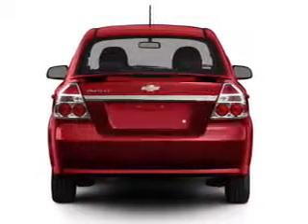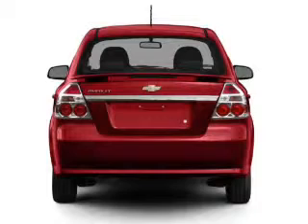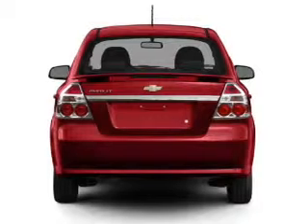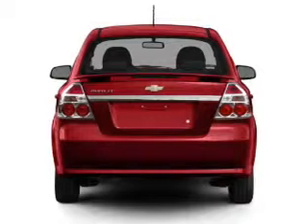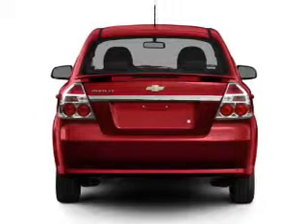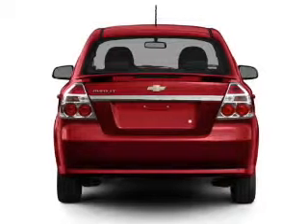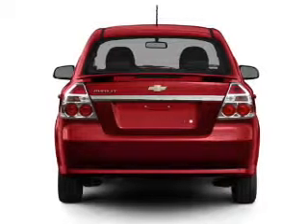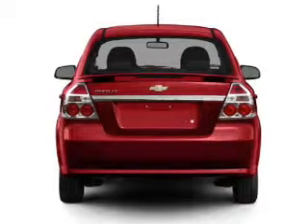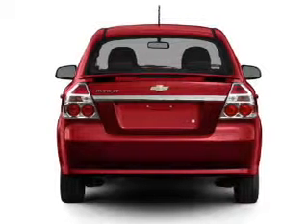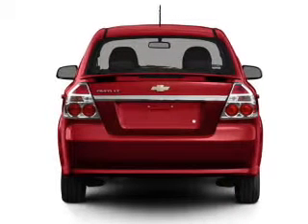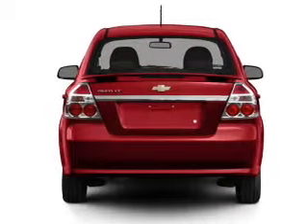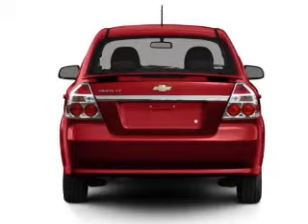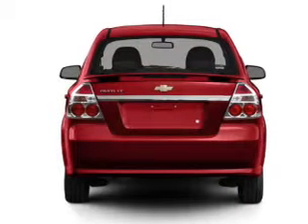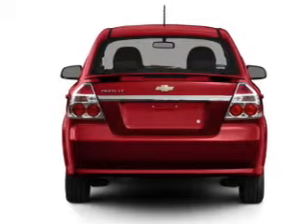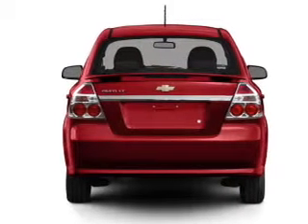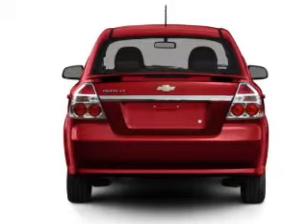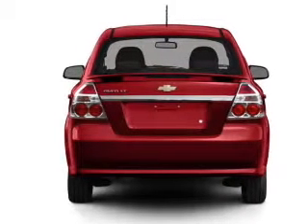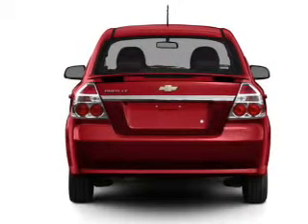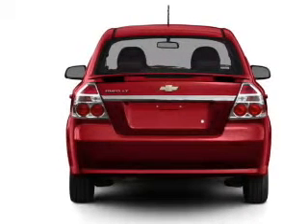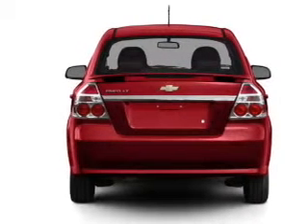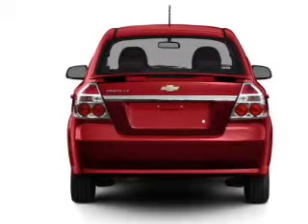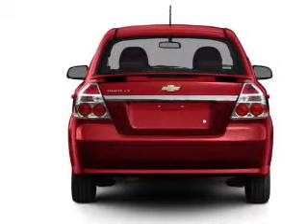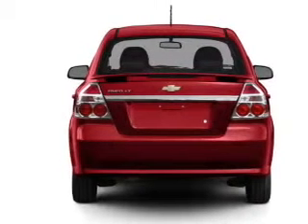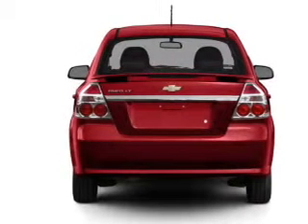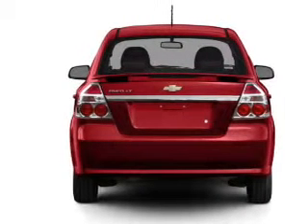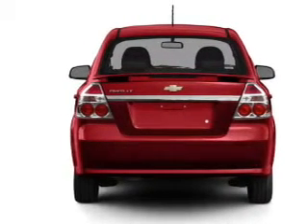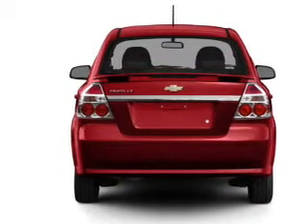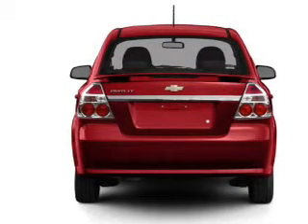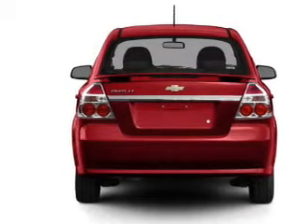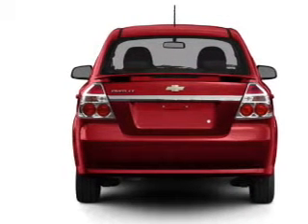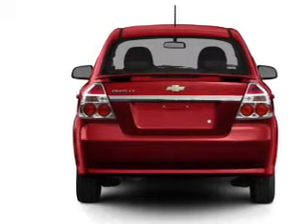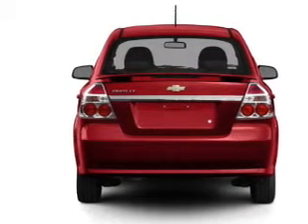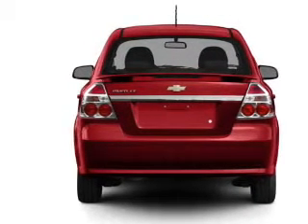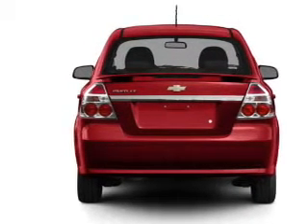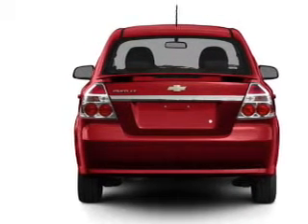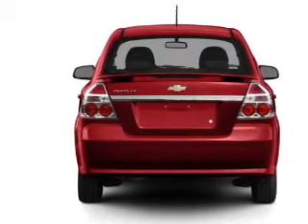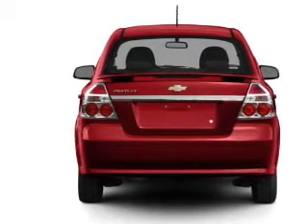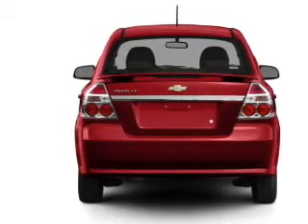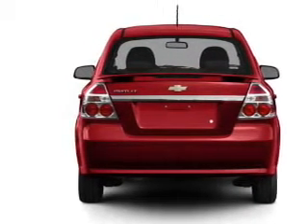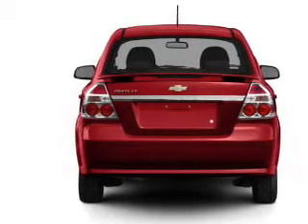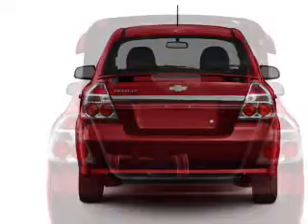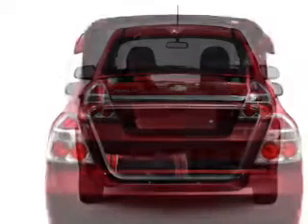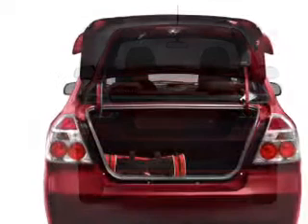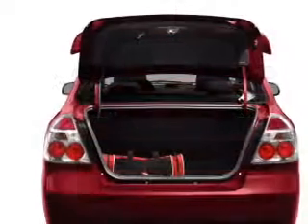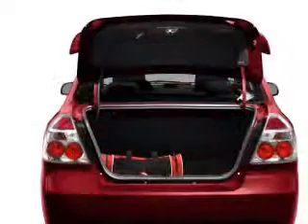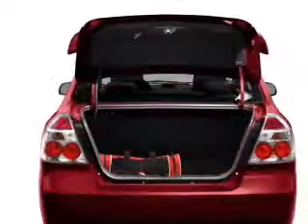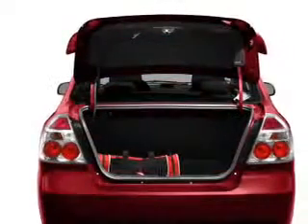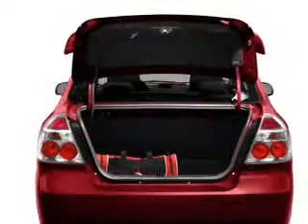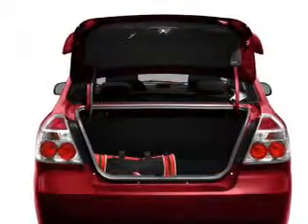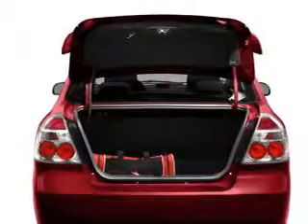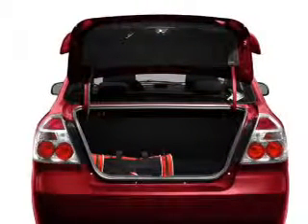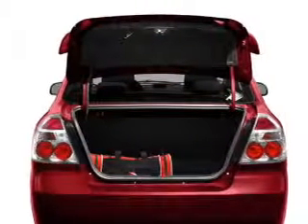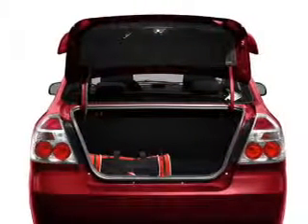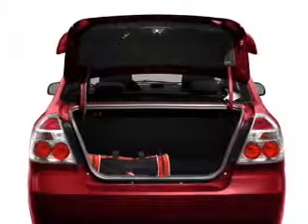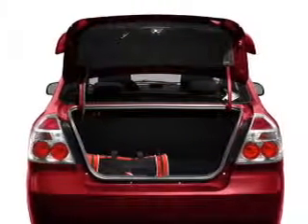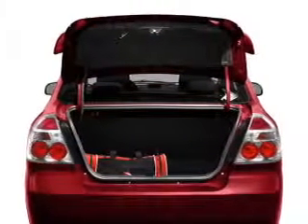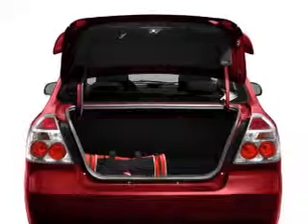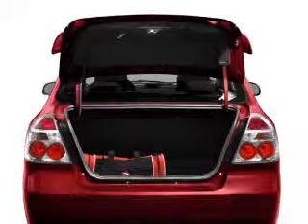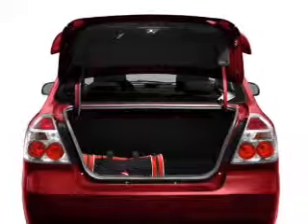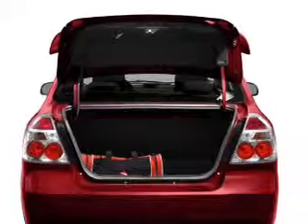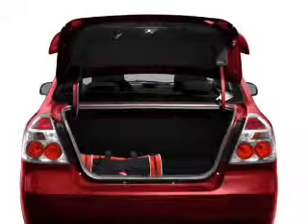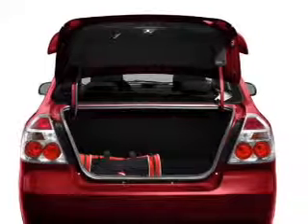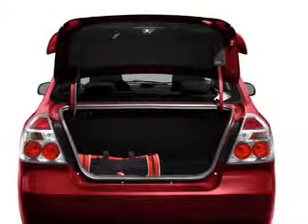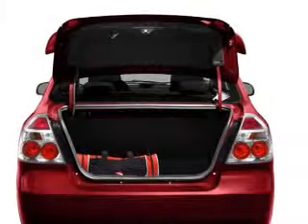With an efficient four-cylinder engine, the powertrain includes front wheel drive, driven by an automatic transmission.